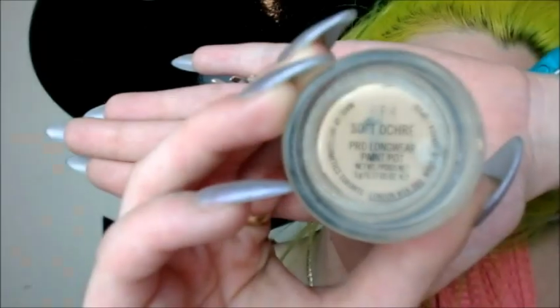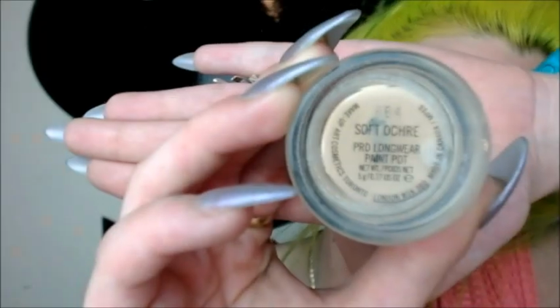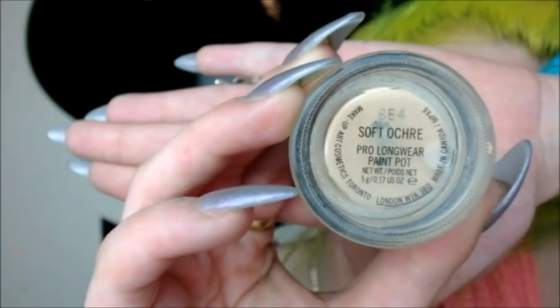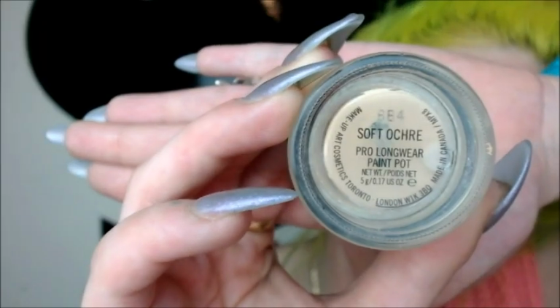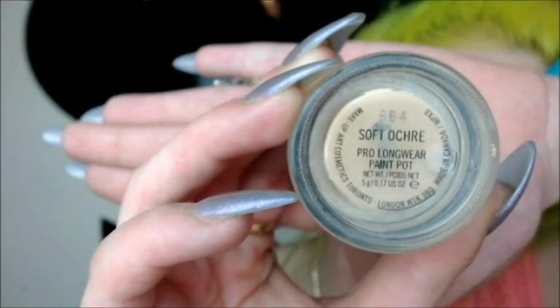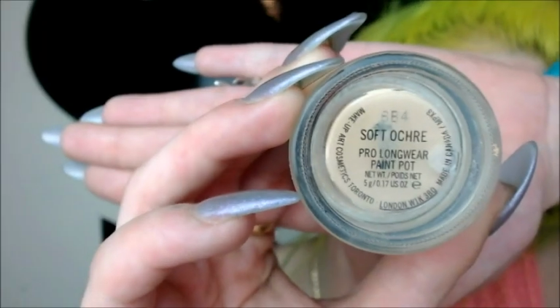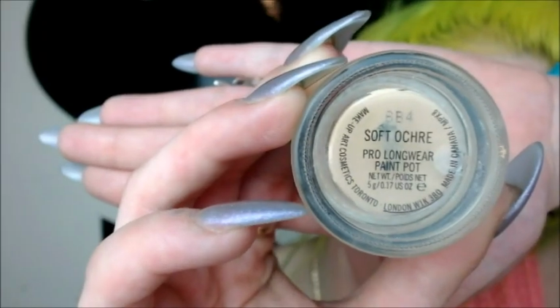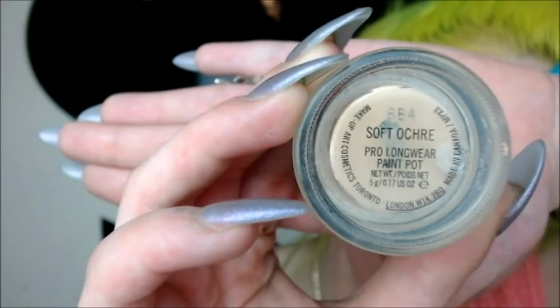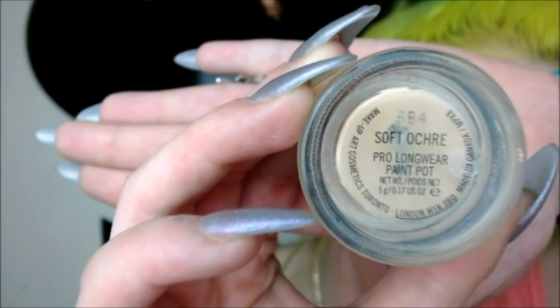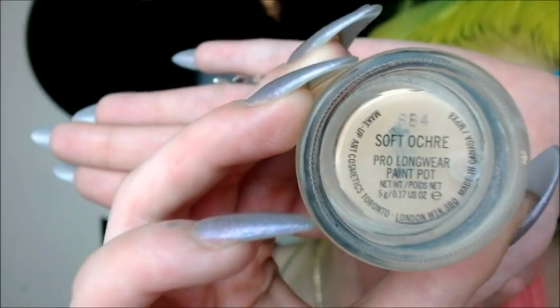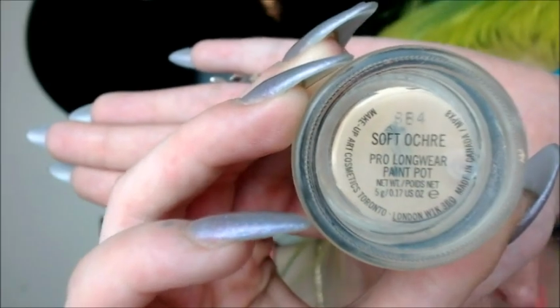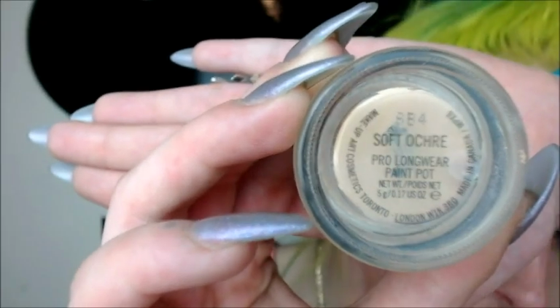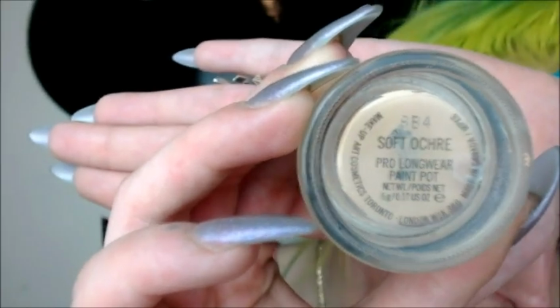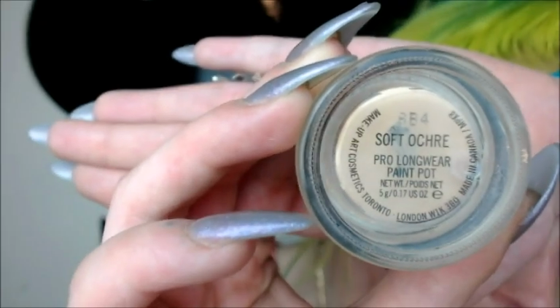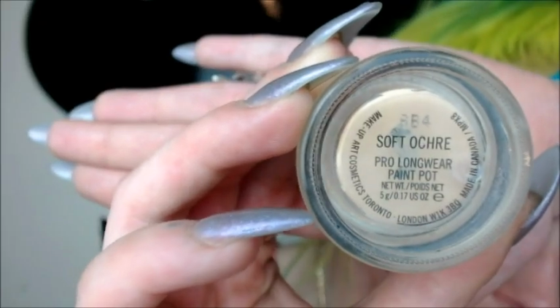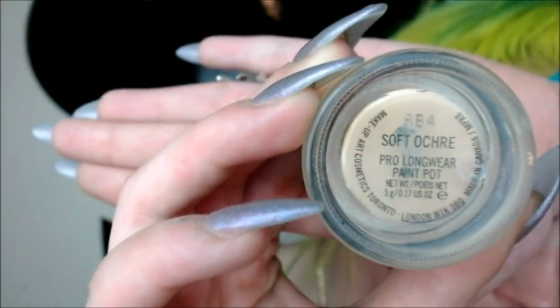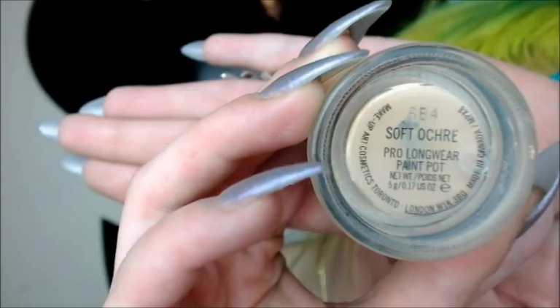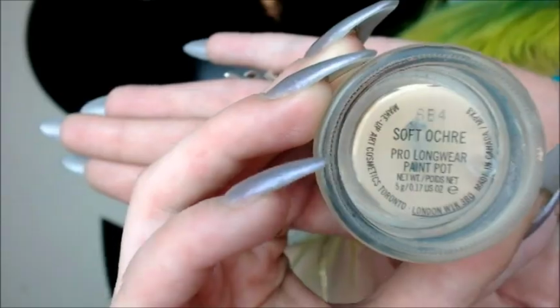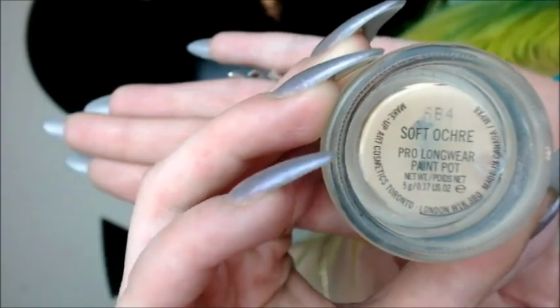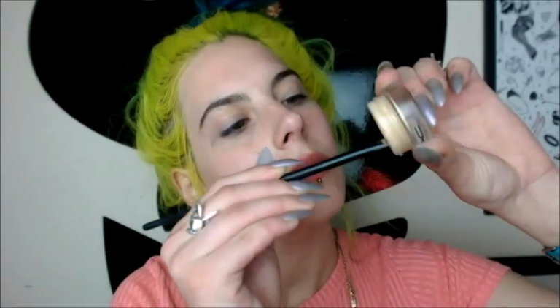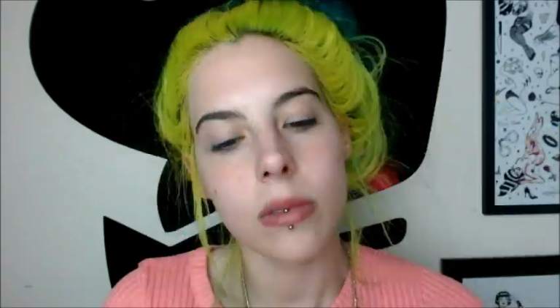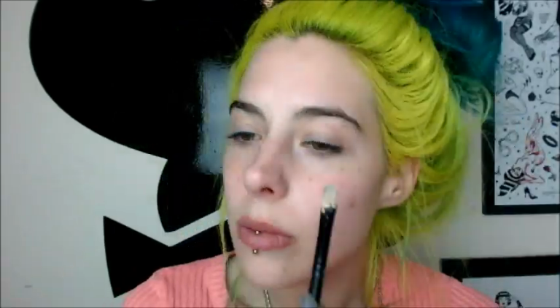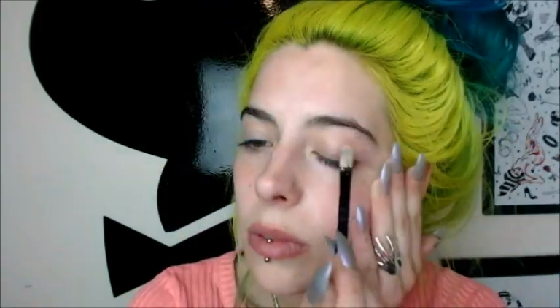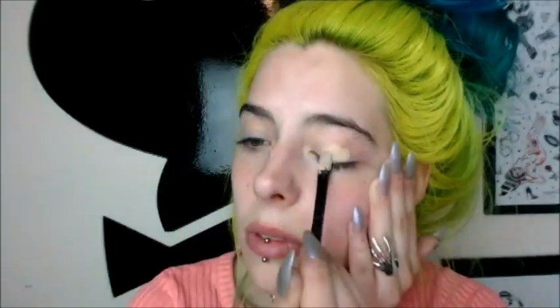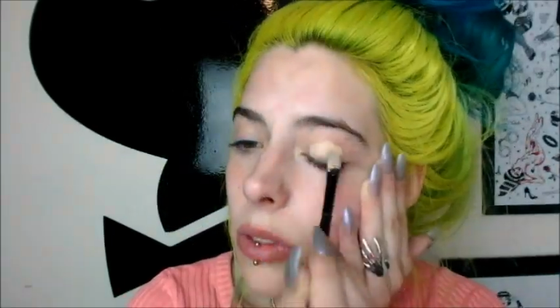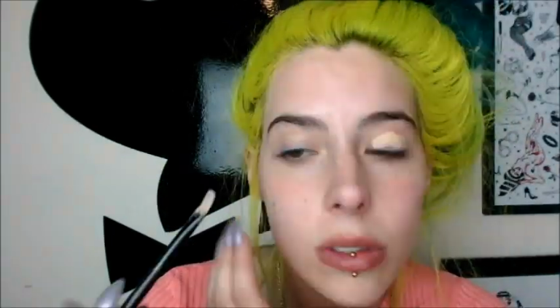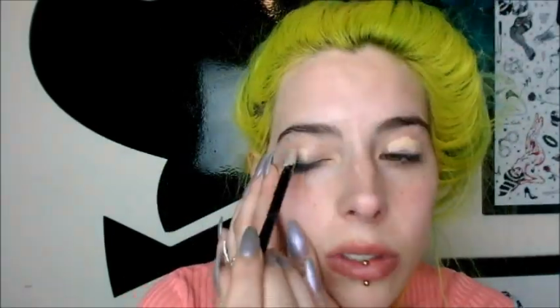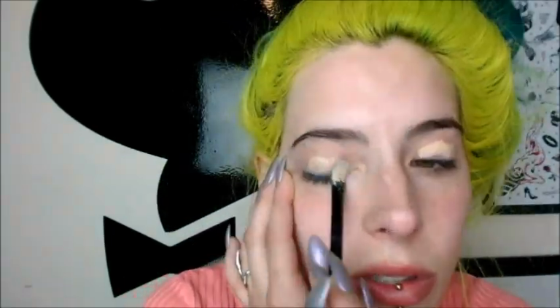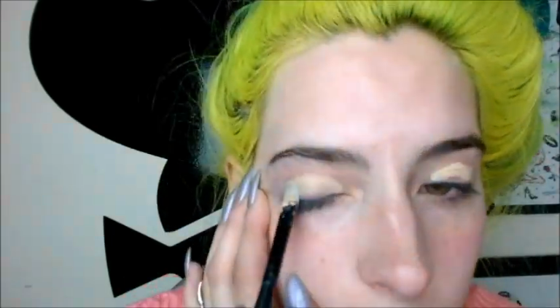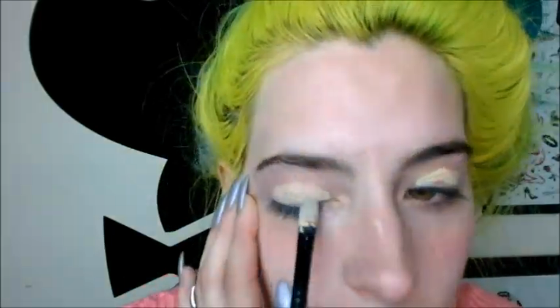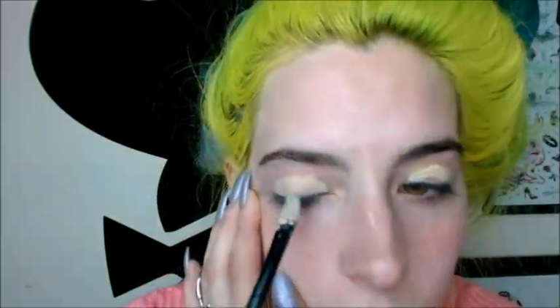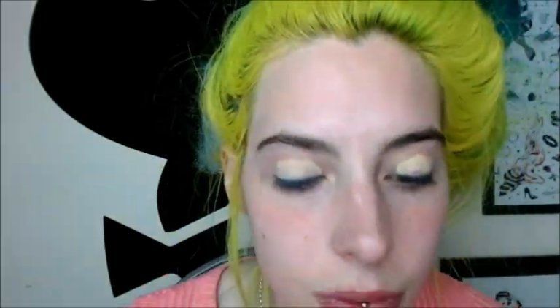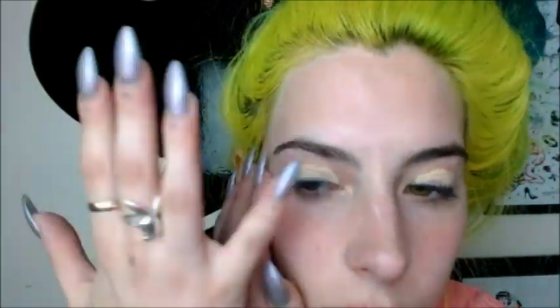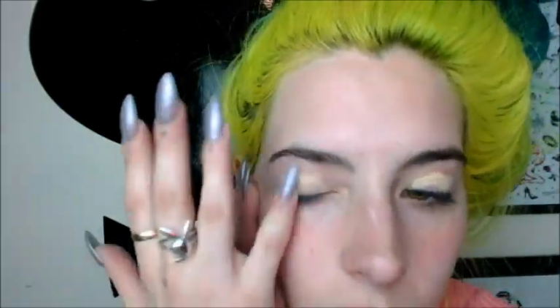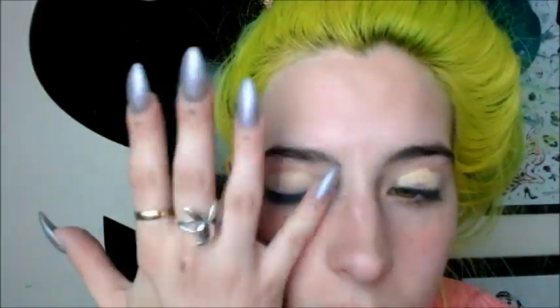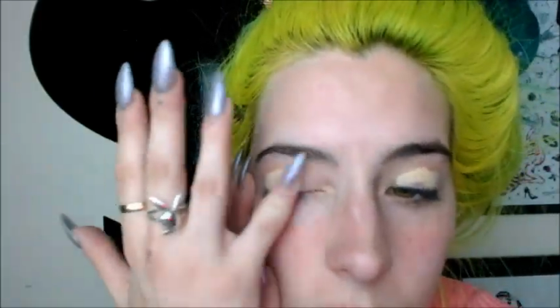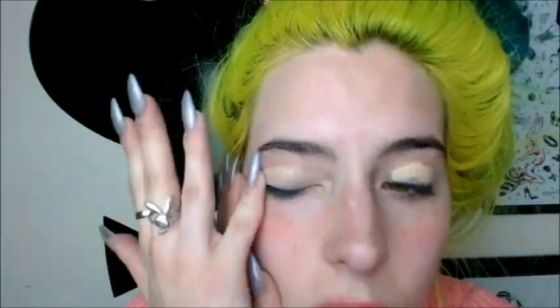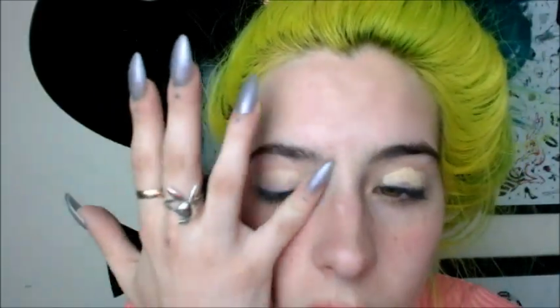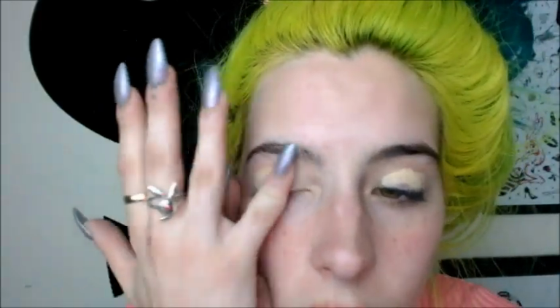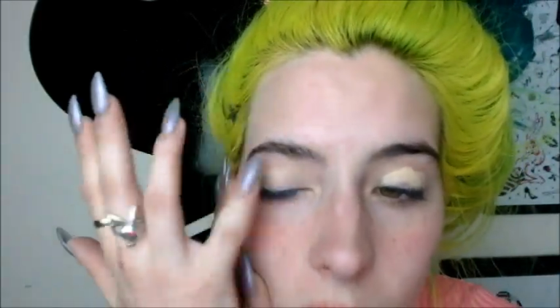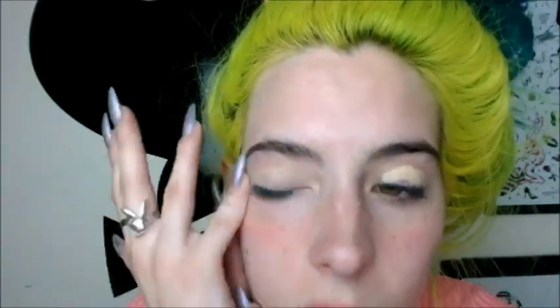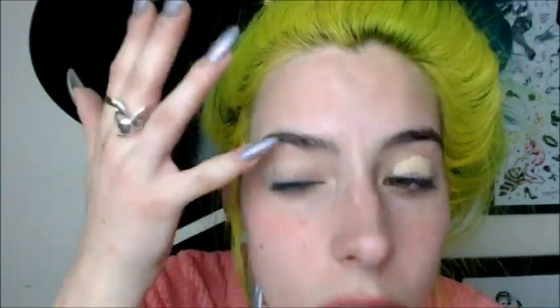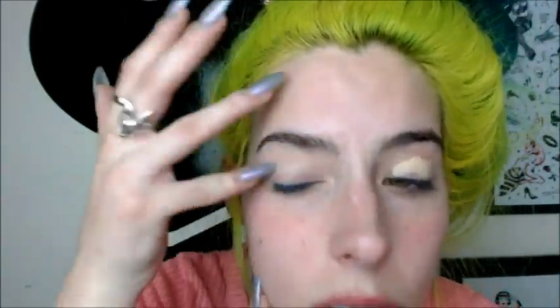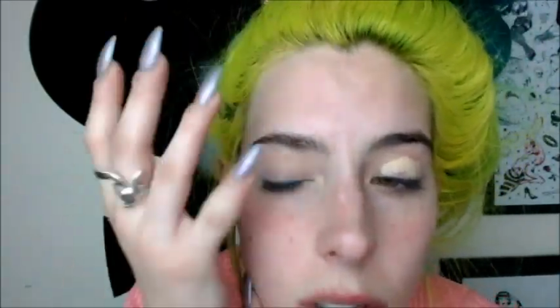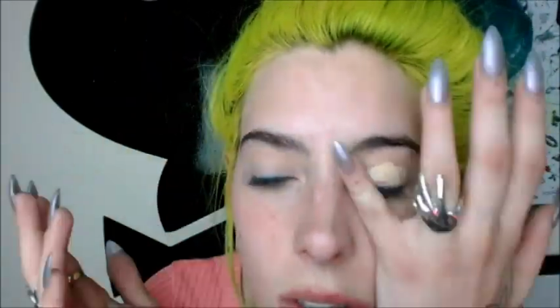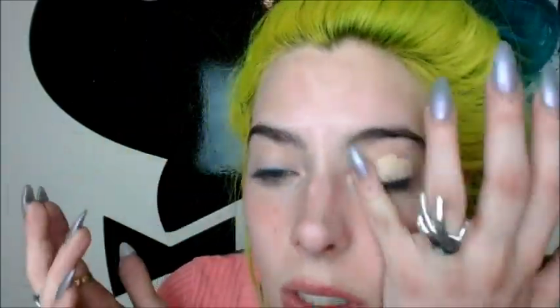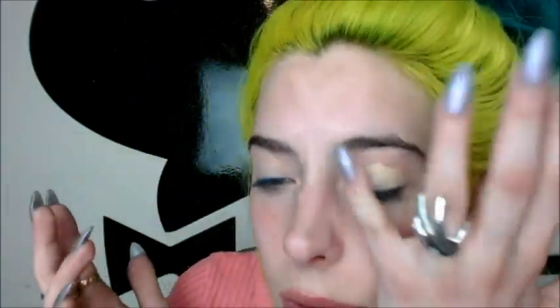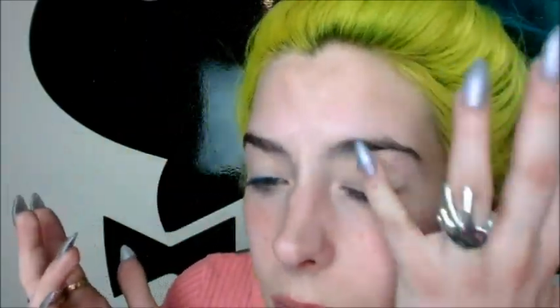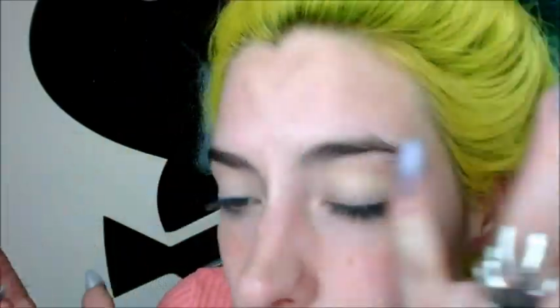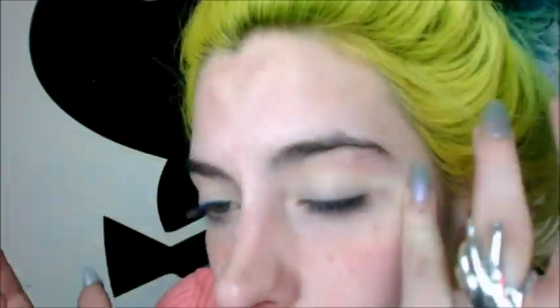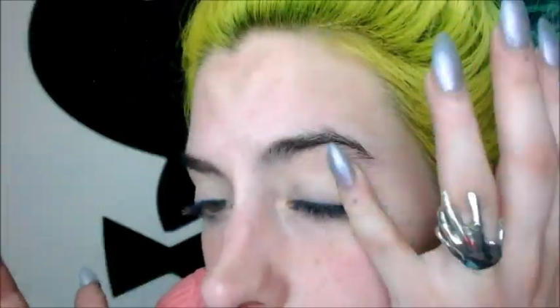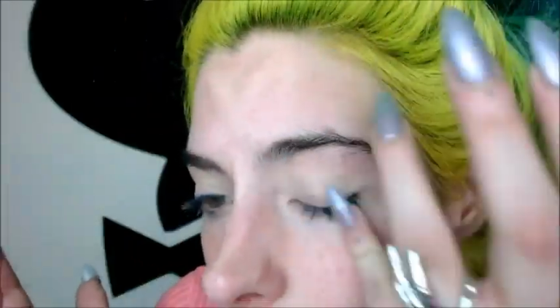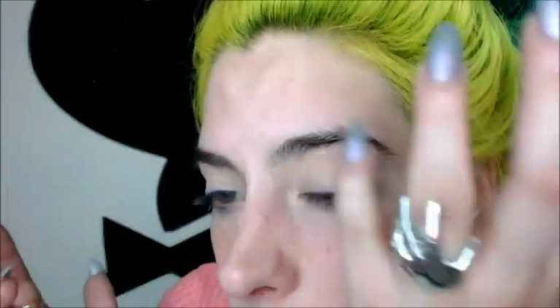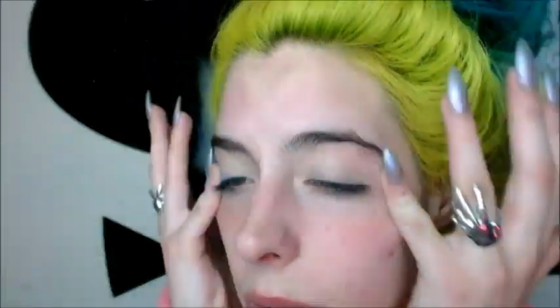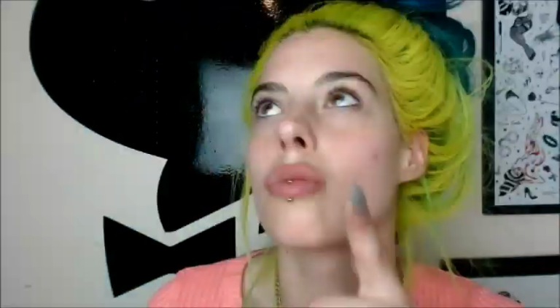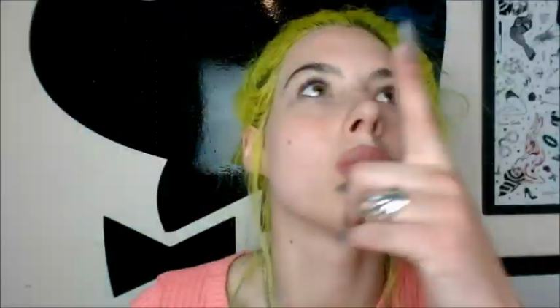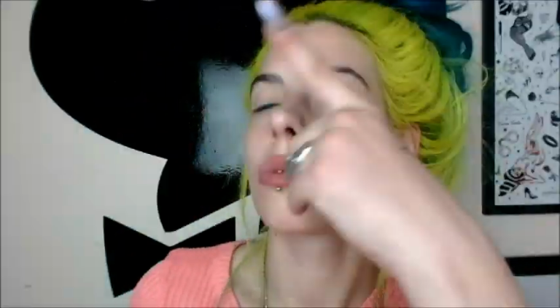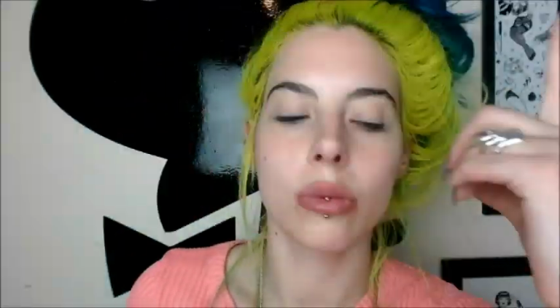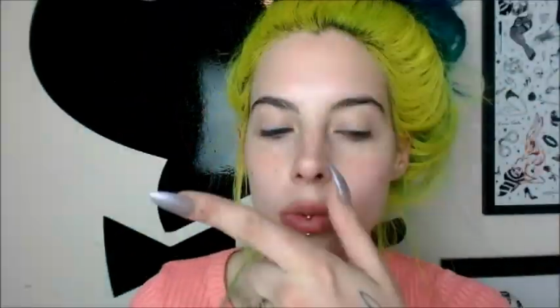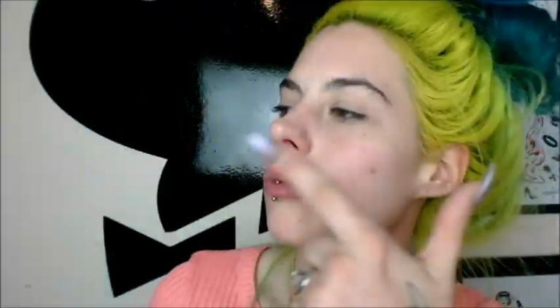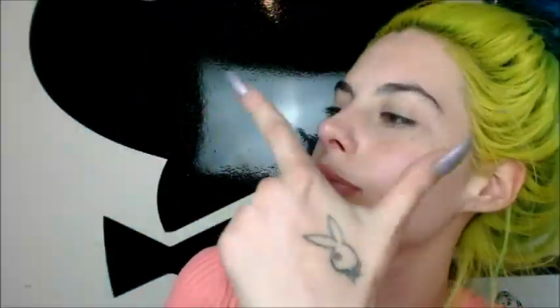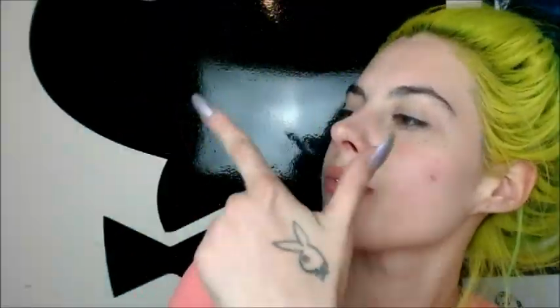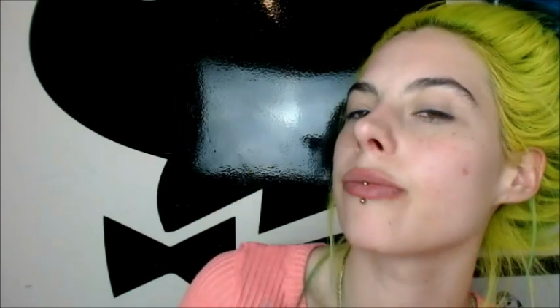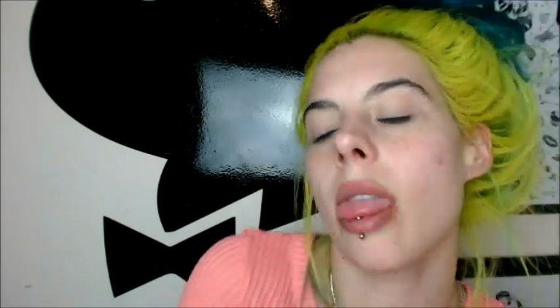Now we're gonna go in with my MAC Pro Longwear Paint Pot in Soft Ochre, and this is just to give everything a nice and neutral base.